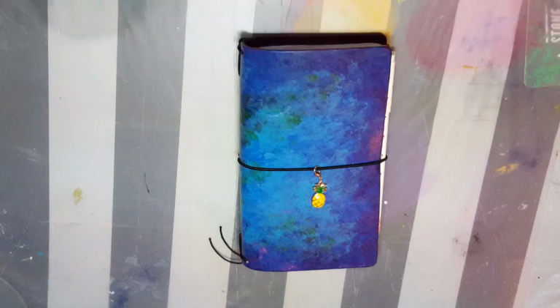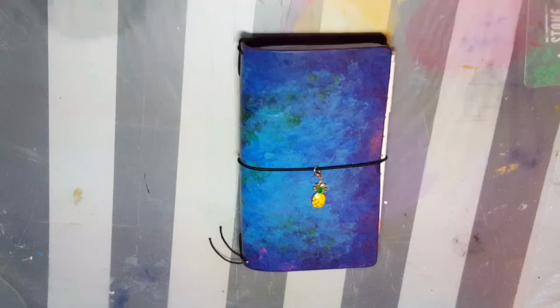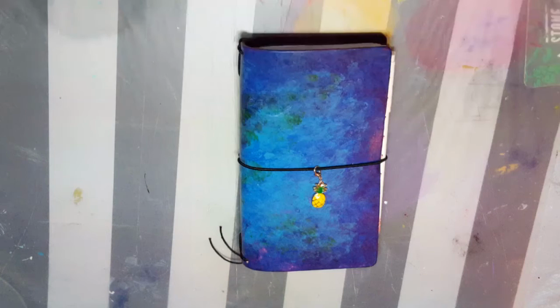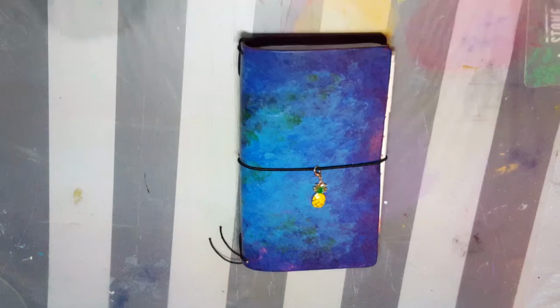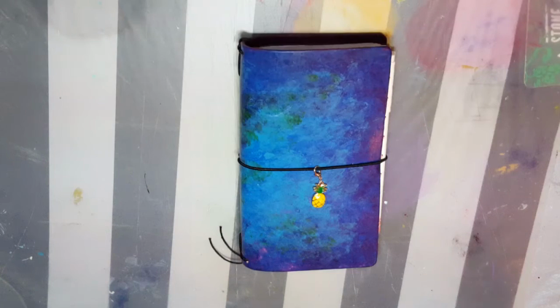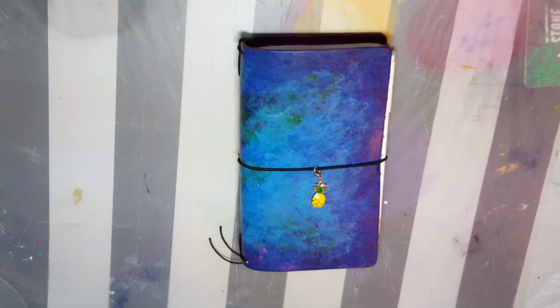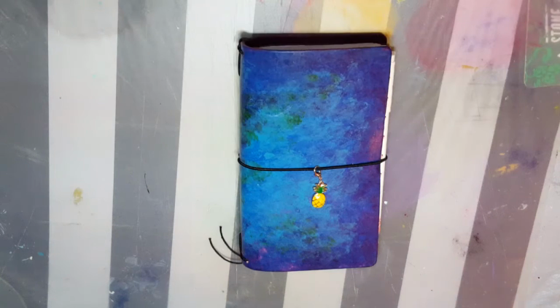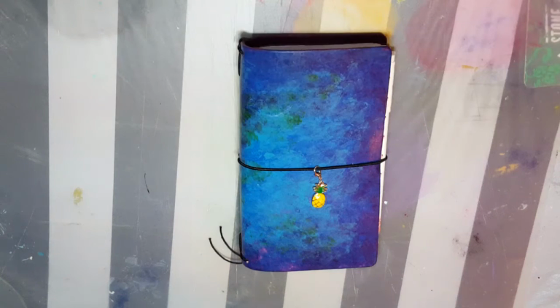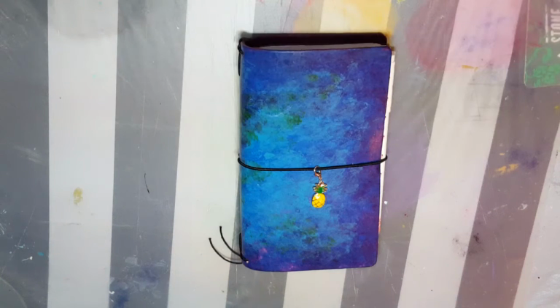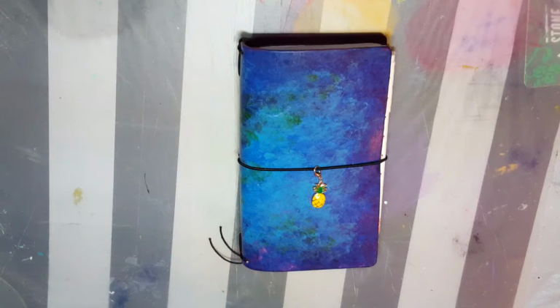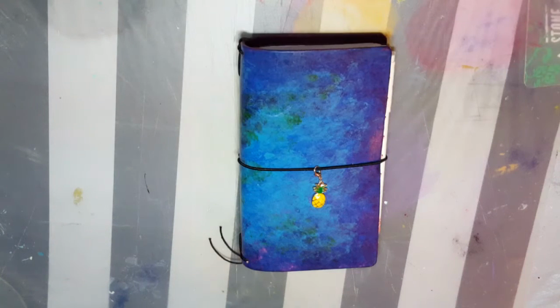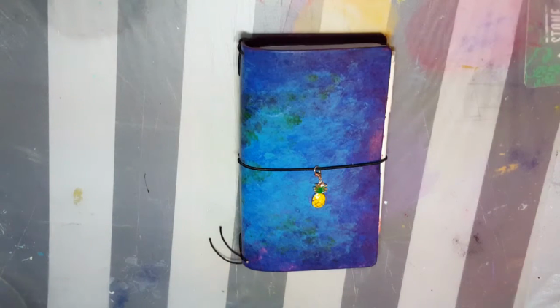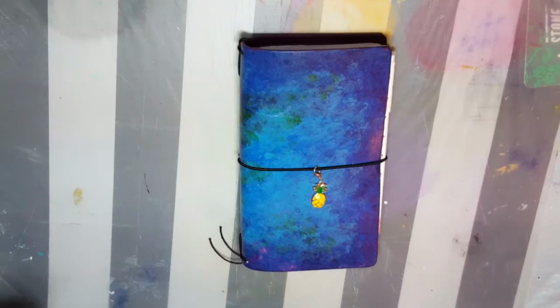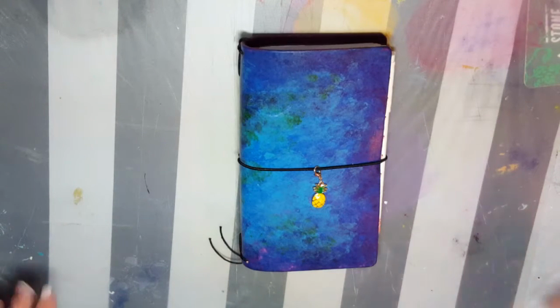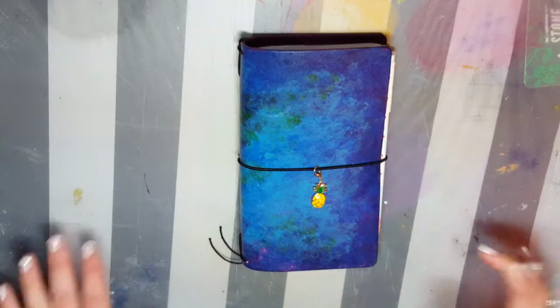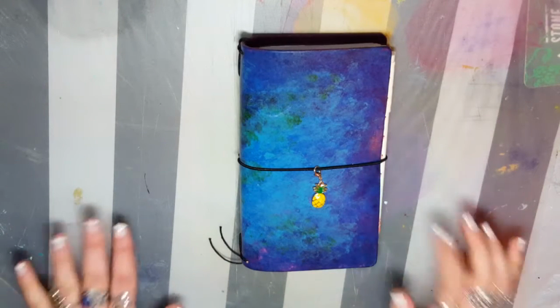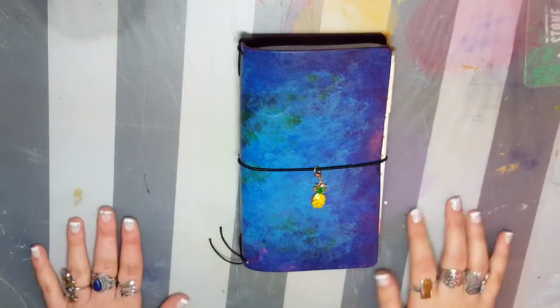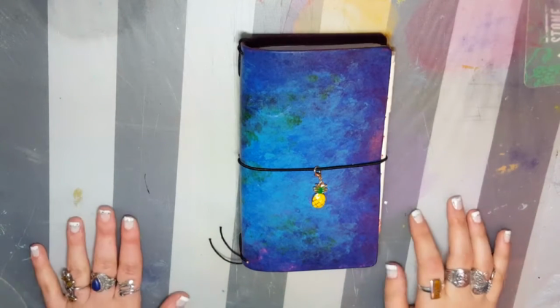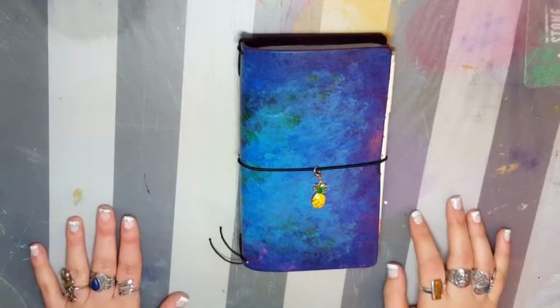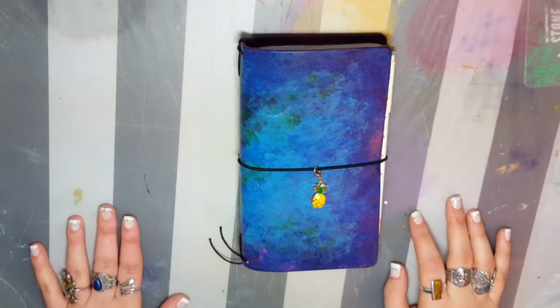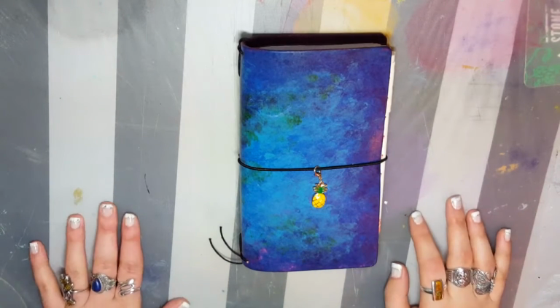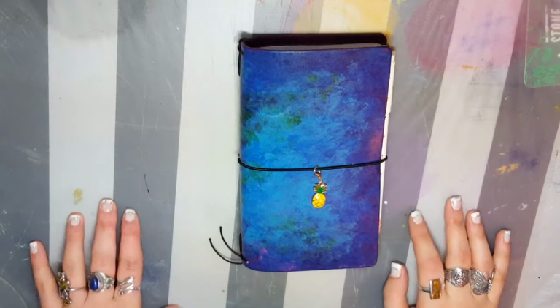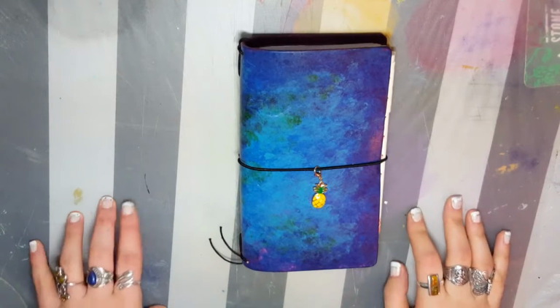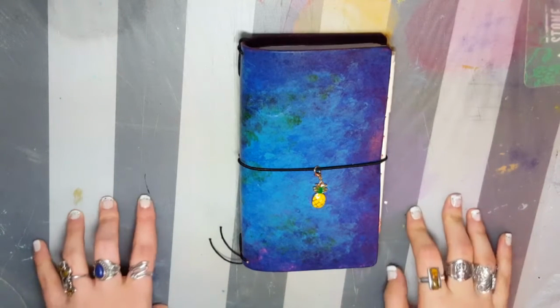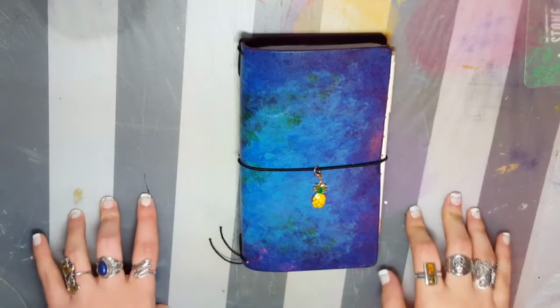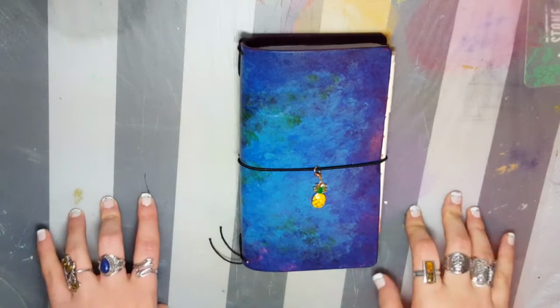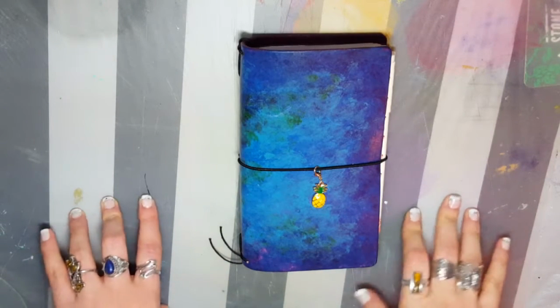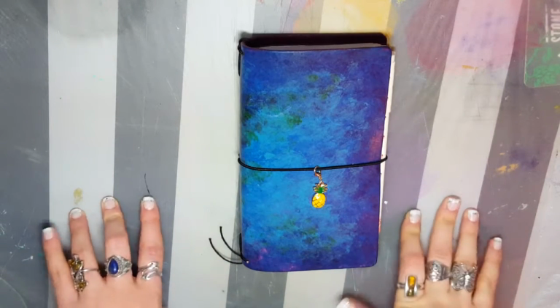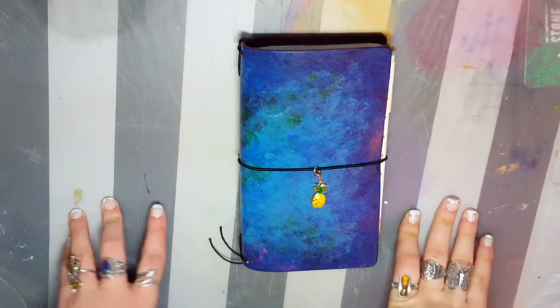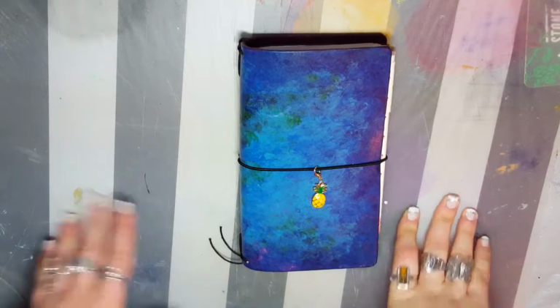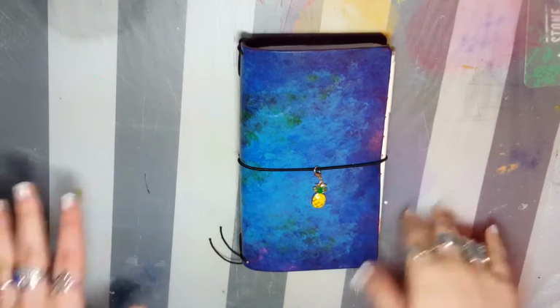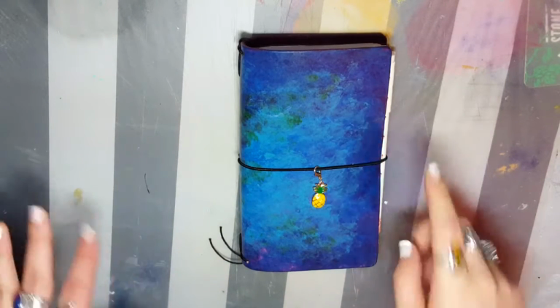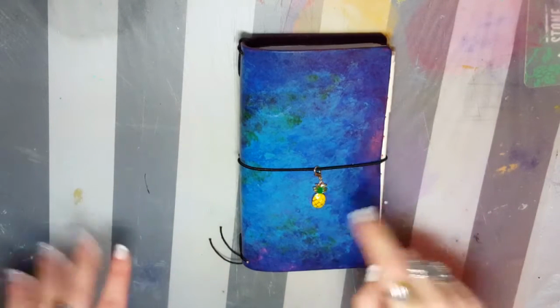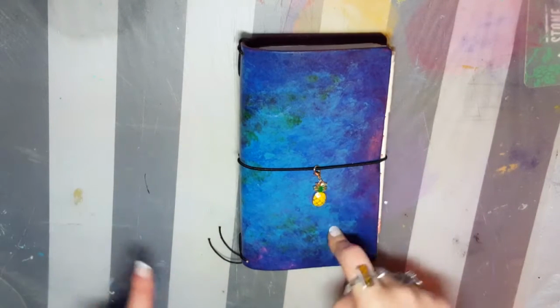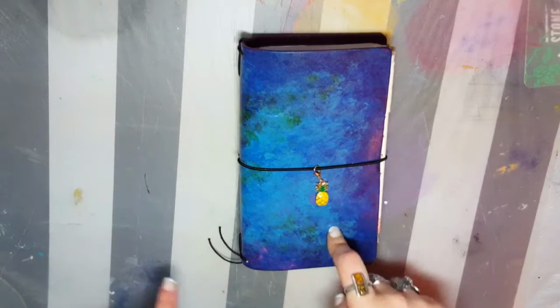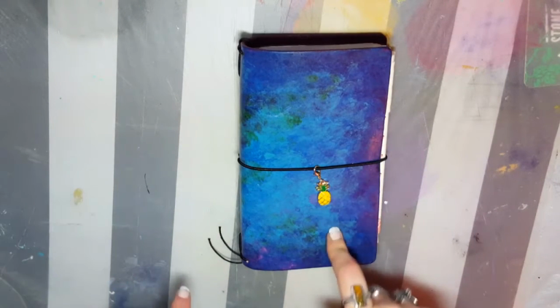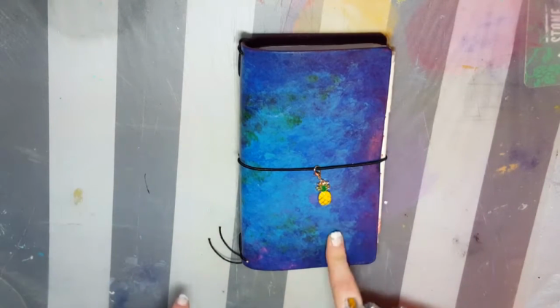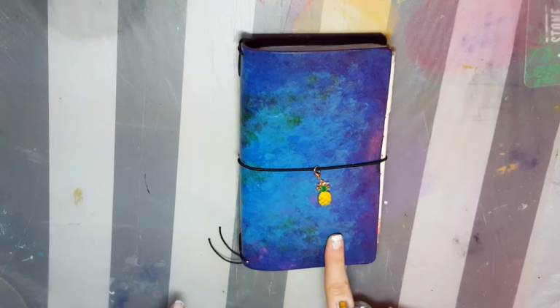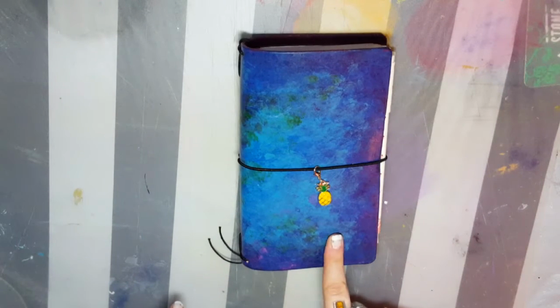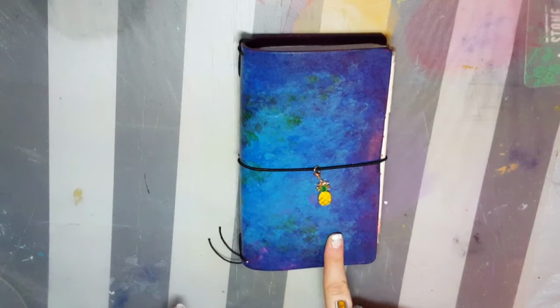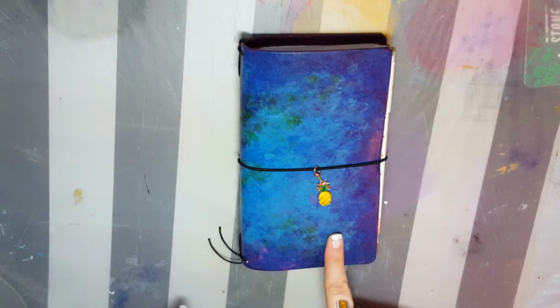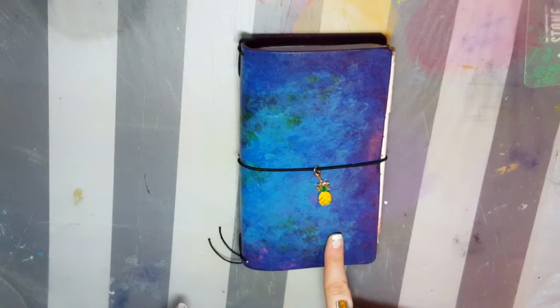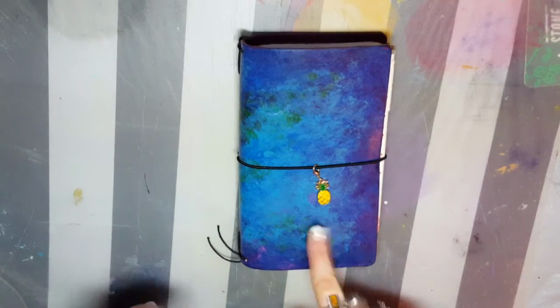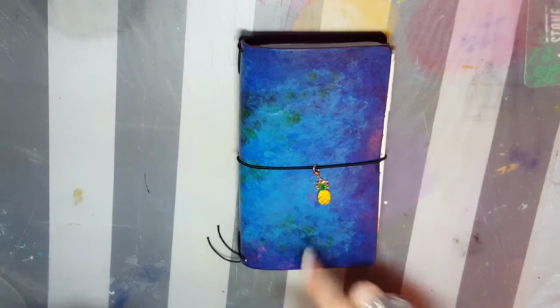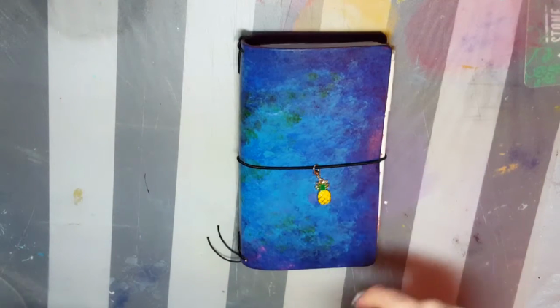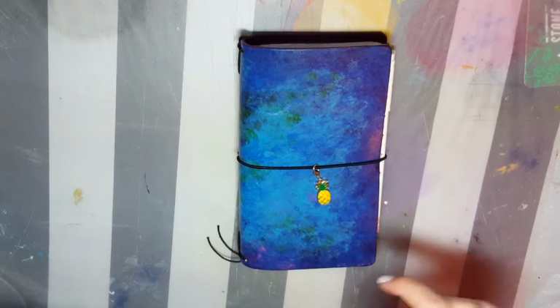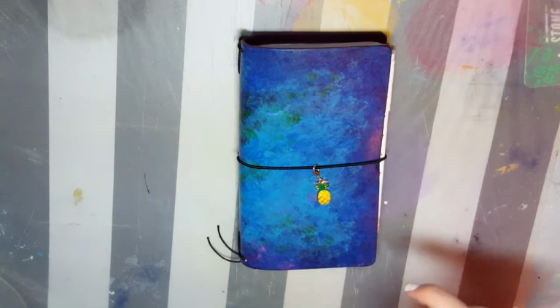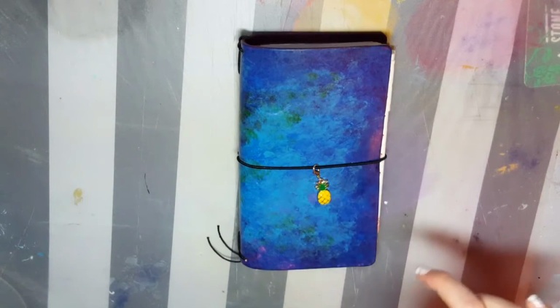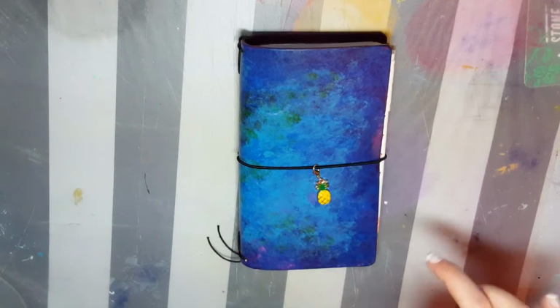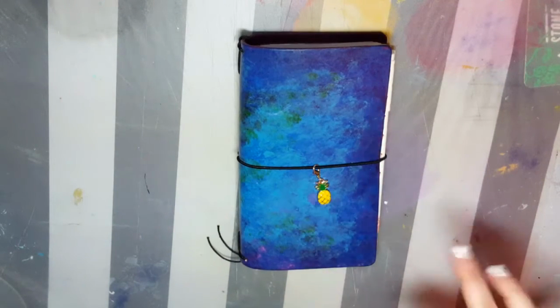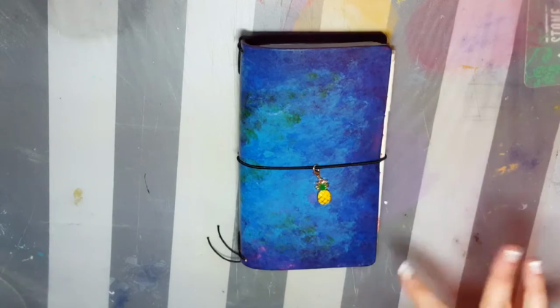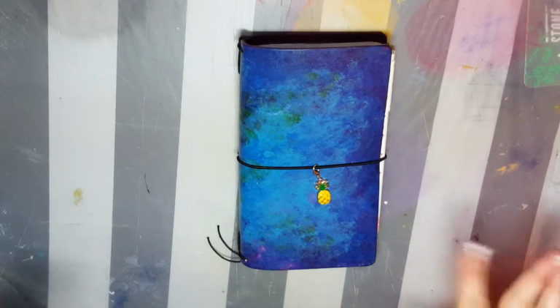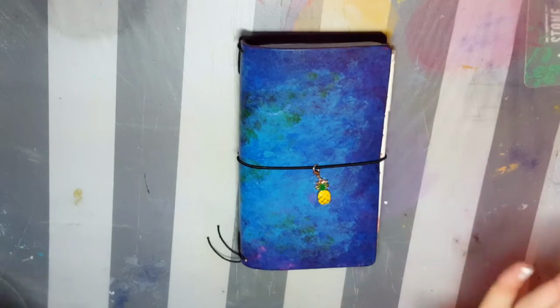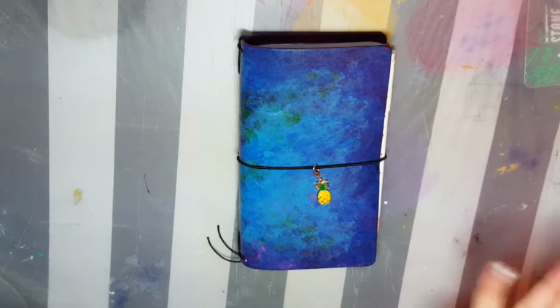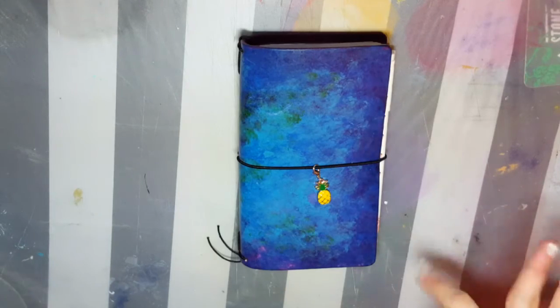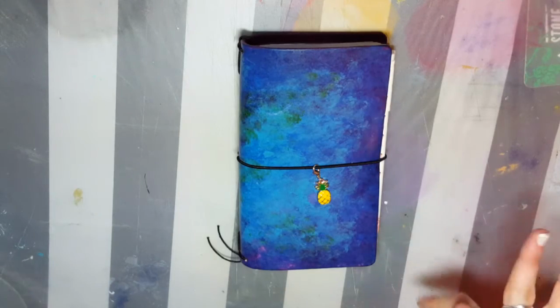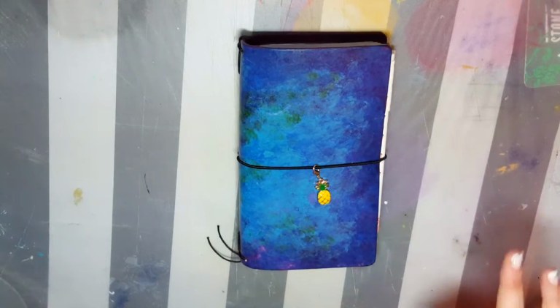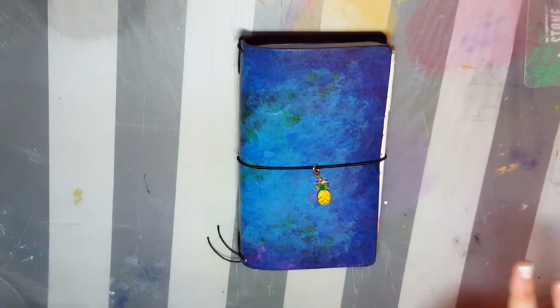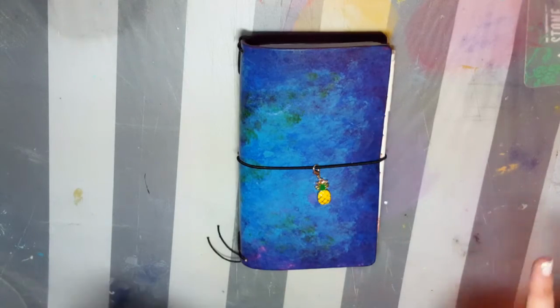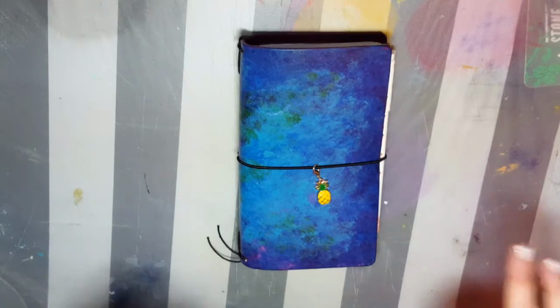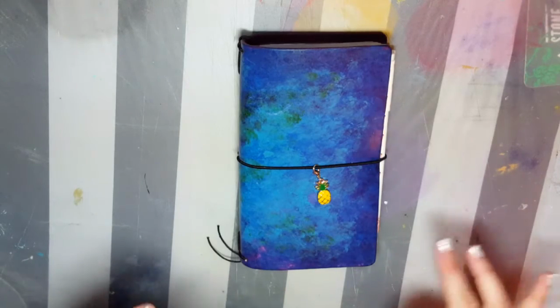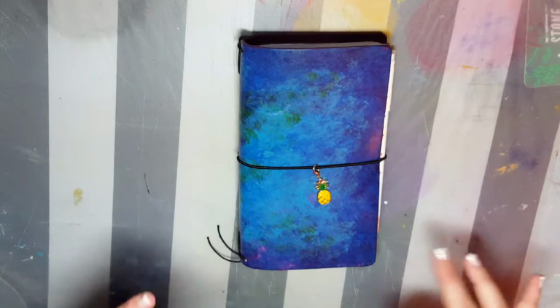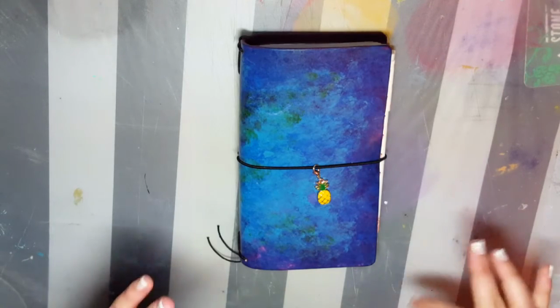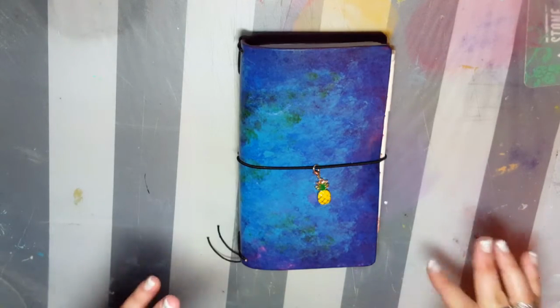Hey guys, and welcome back for another video. Today we are doing the setup of my new wallet.